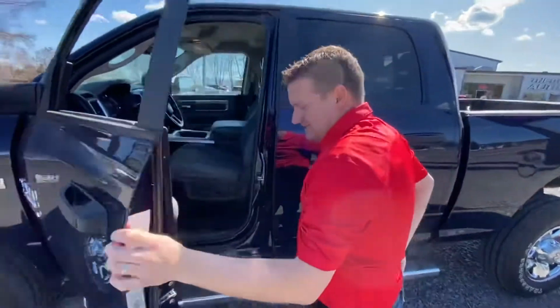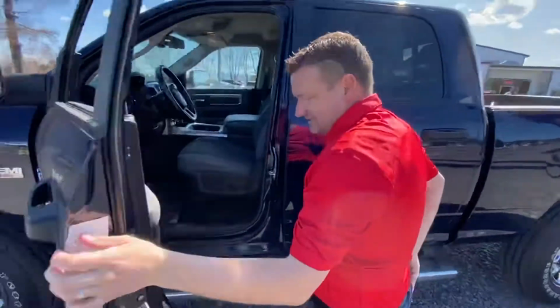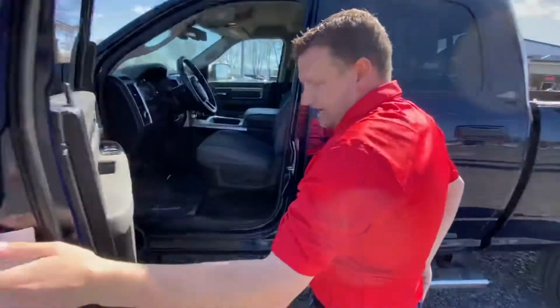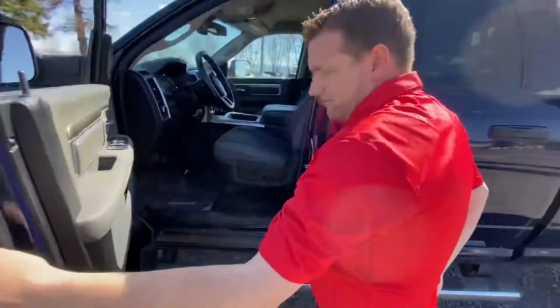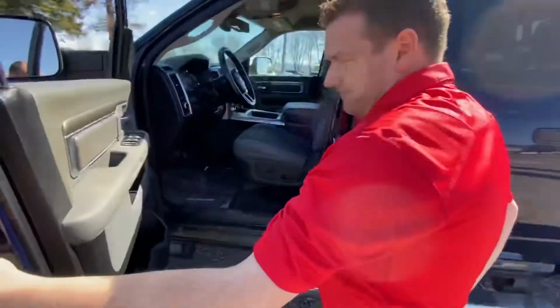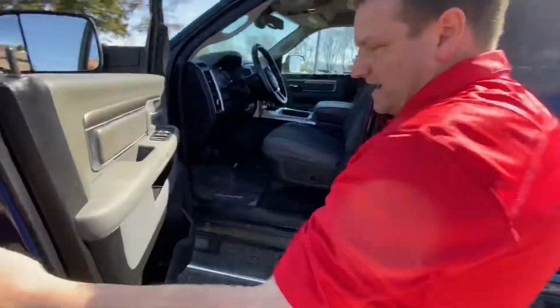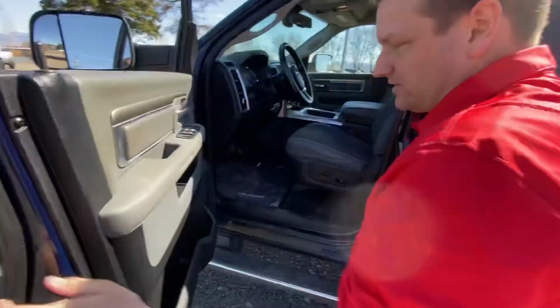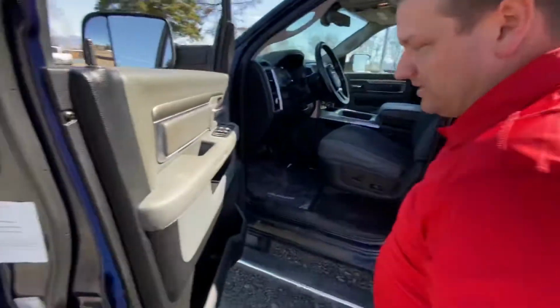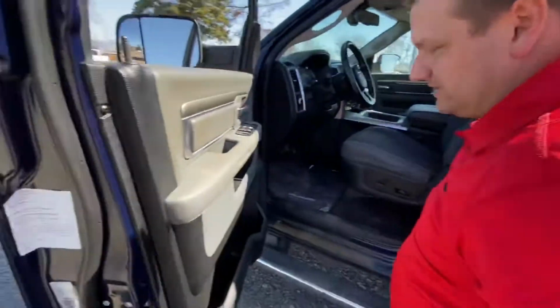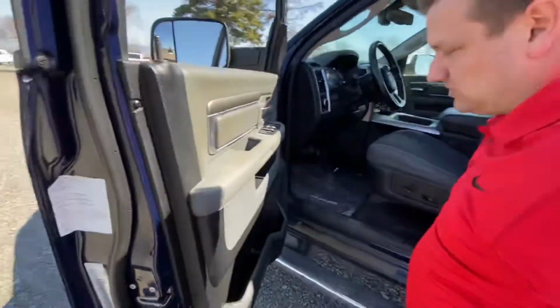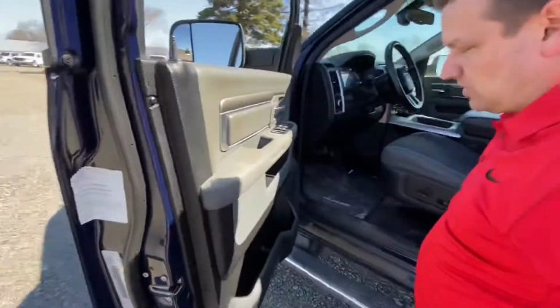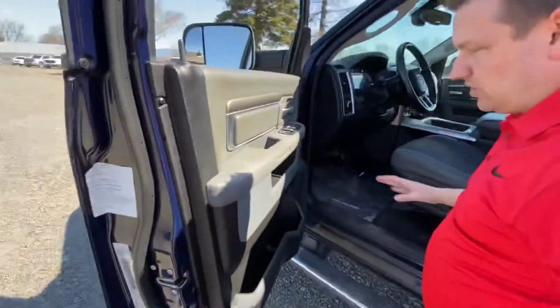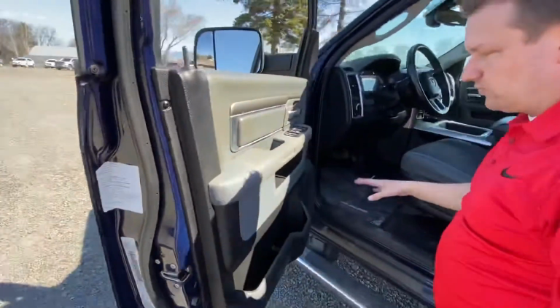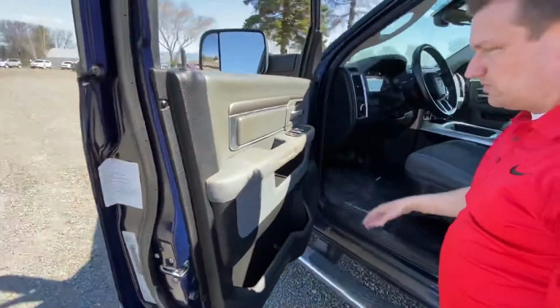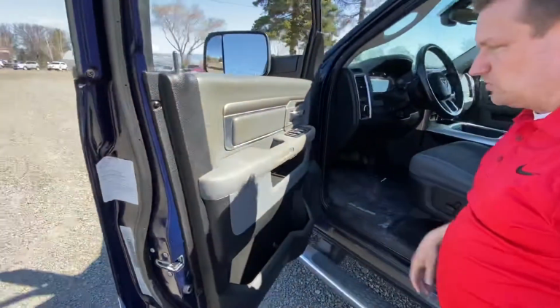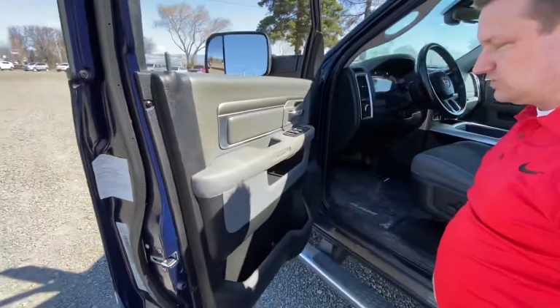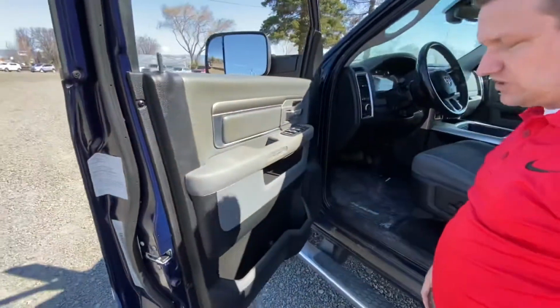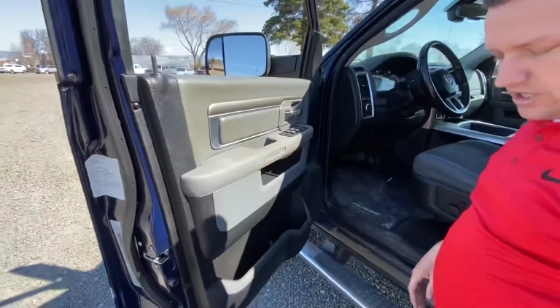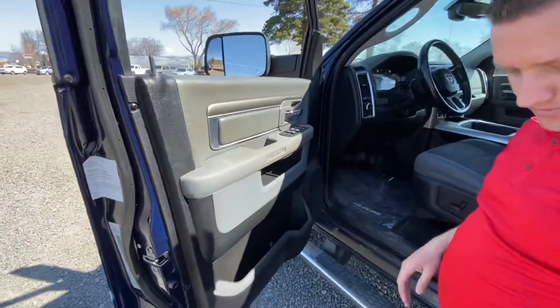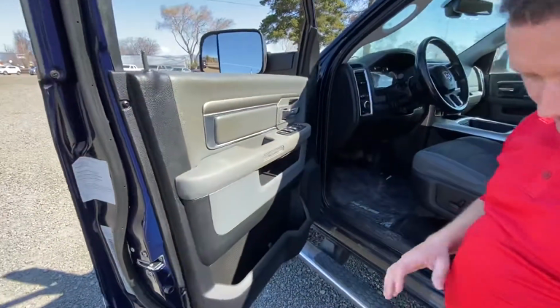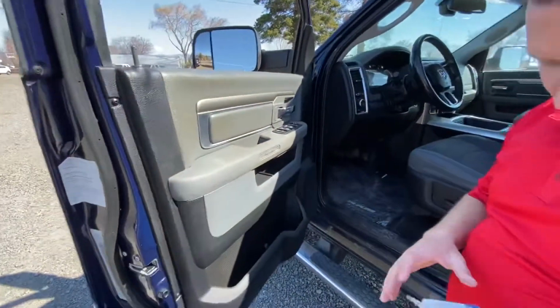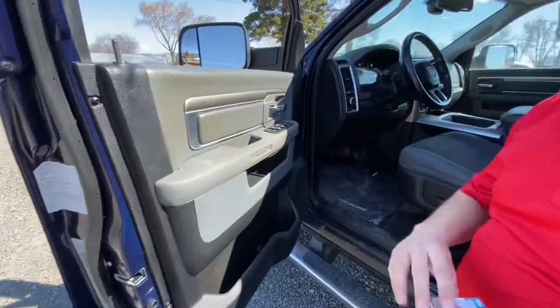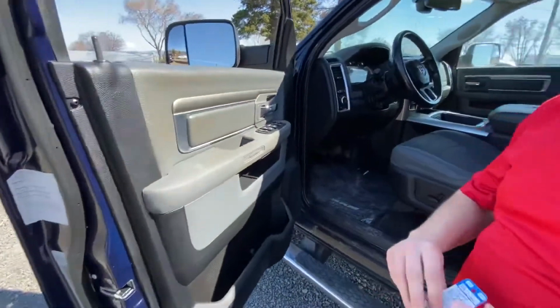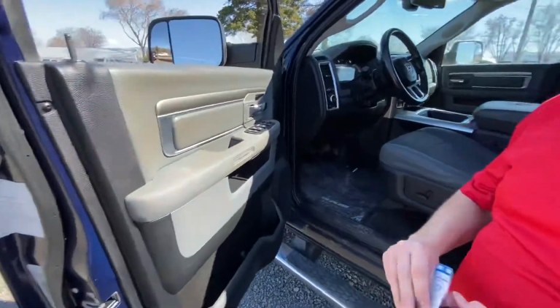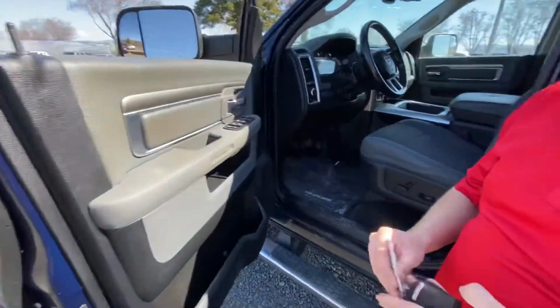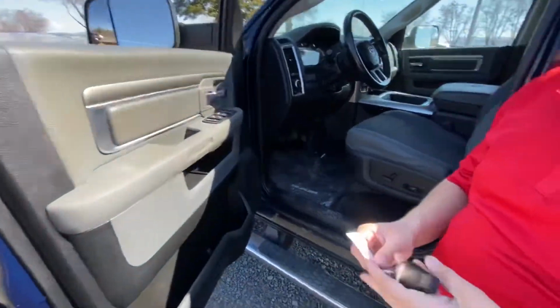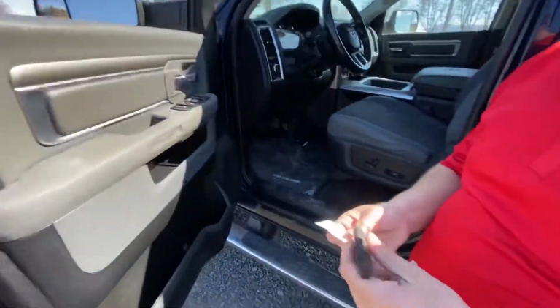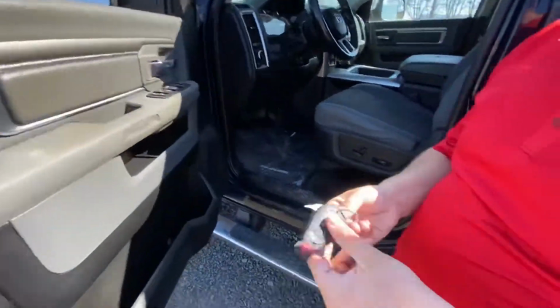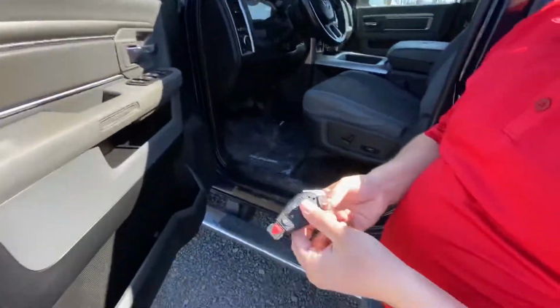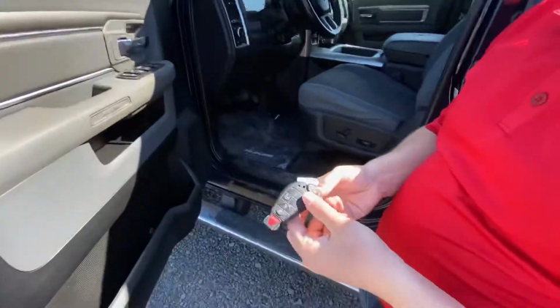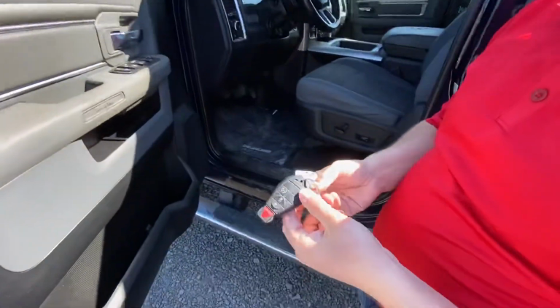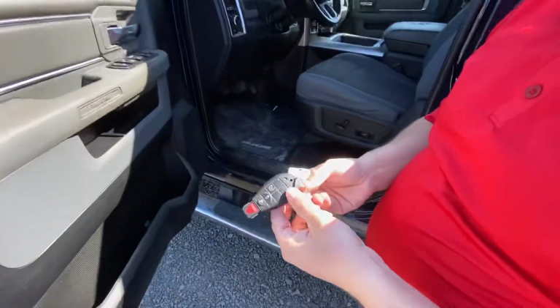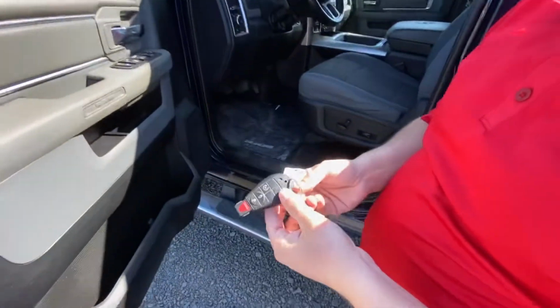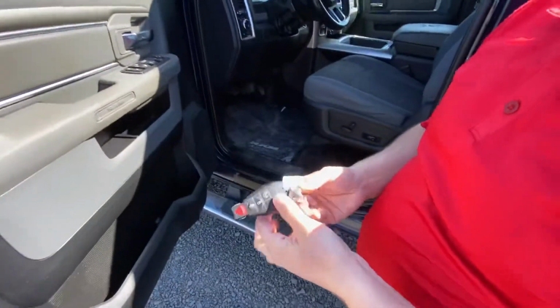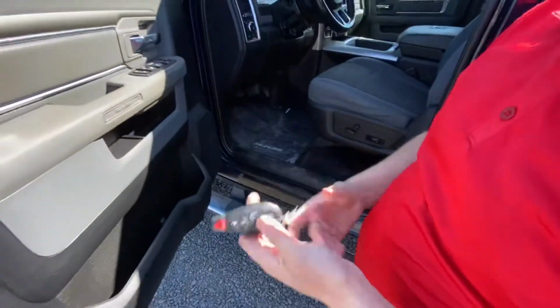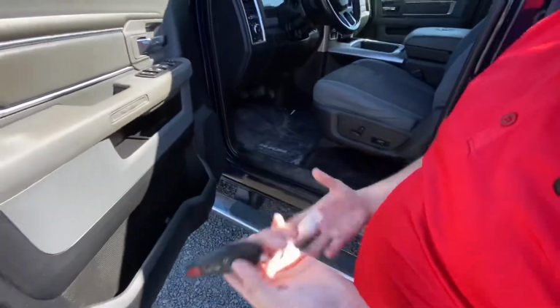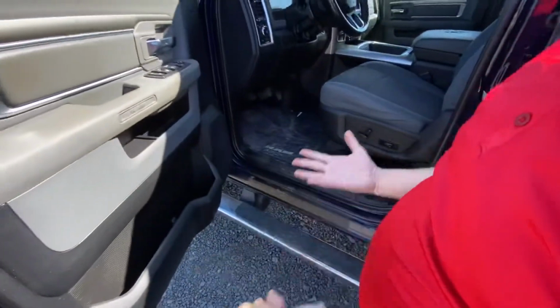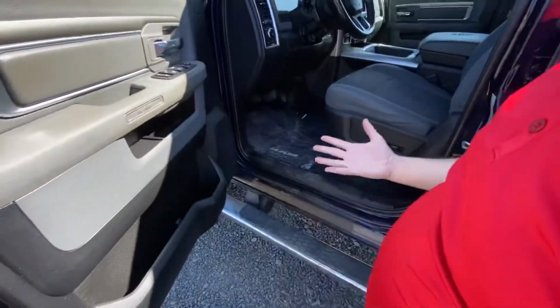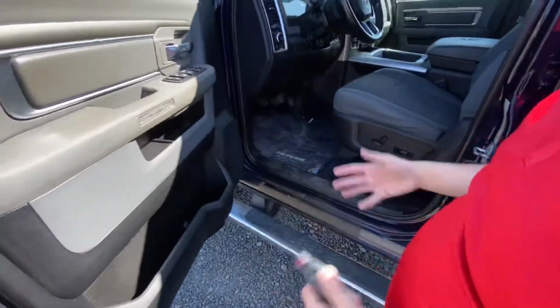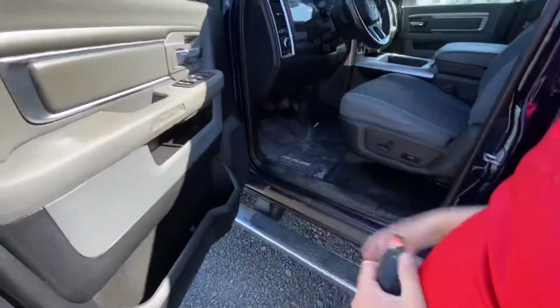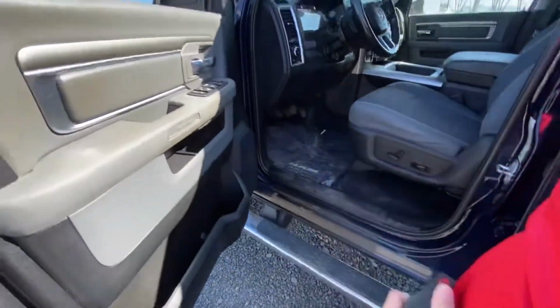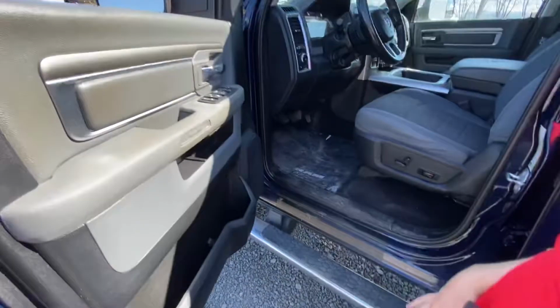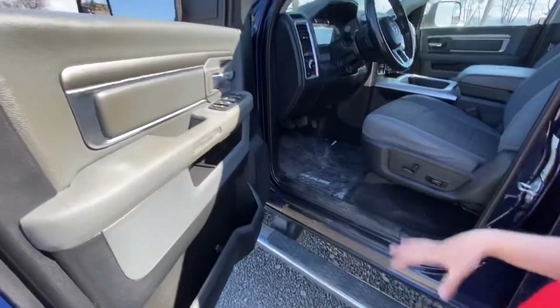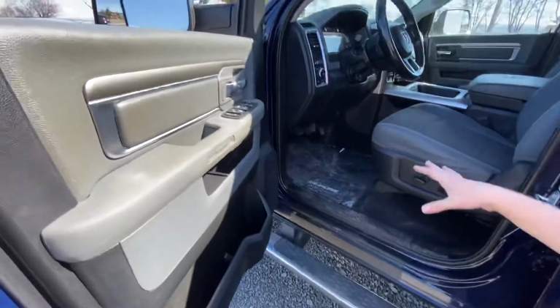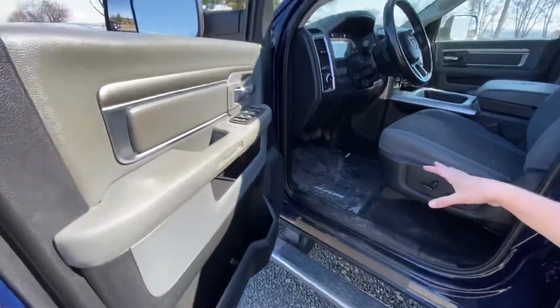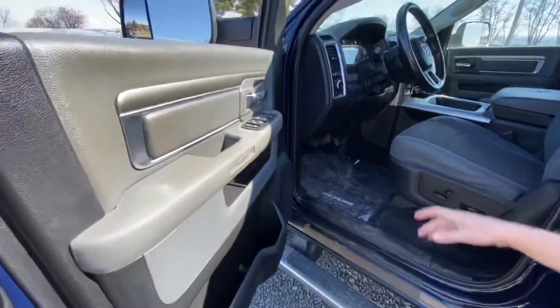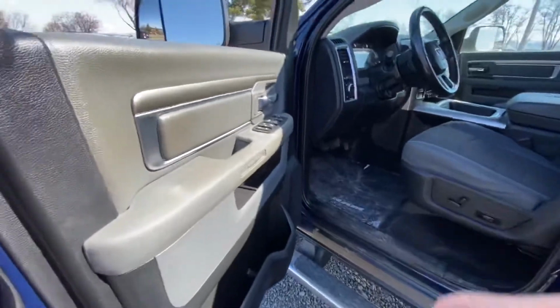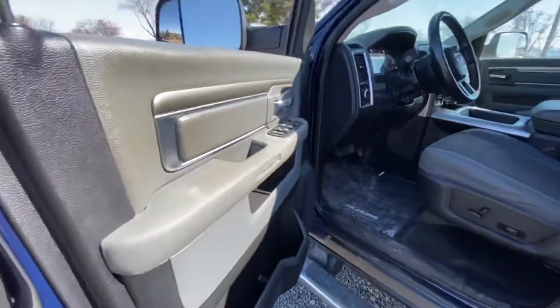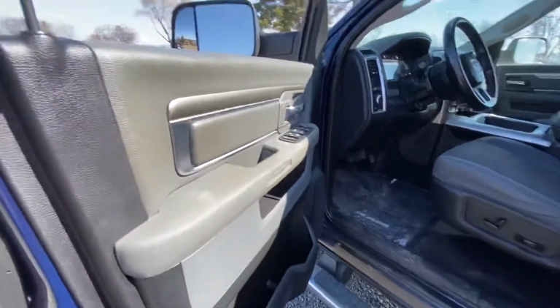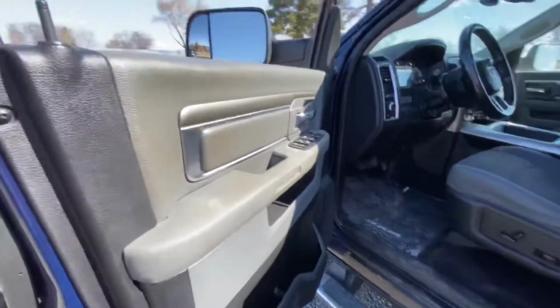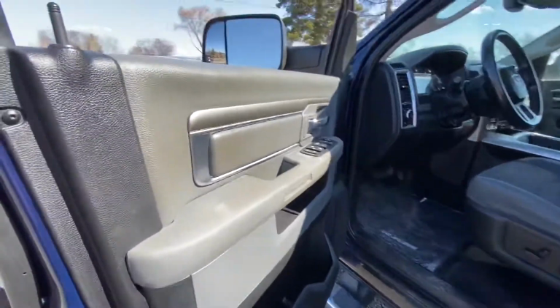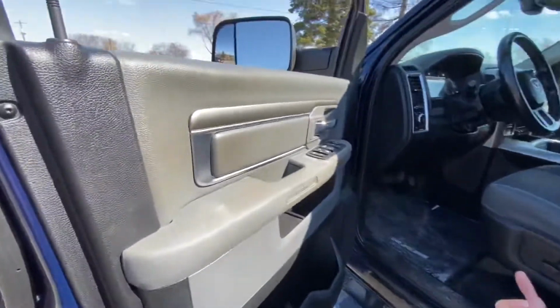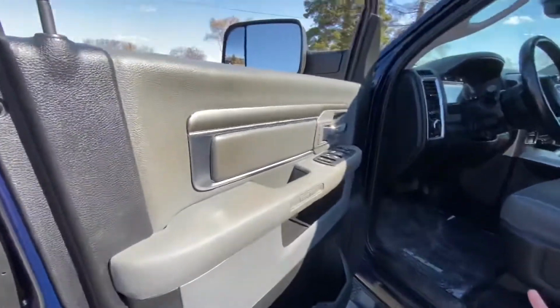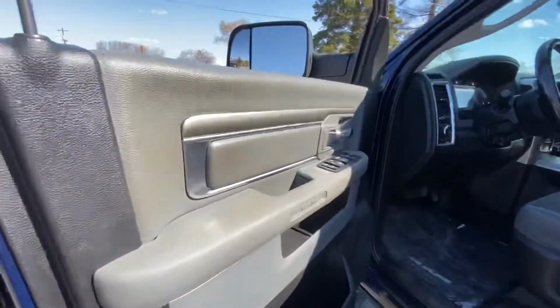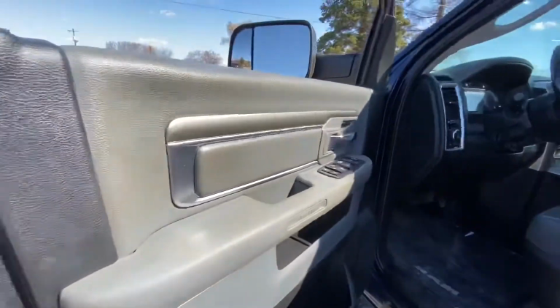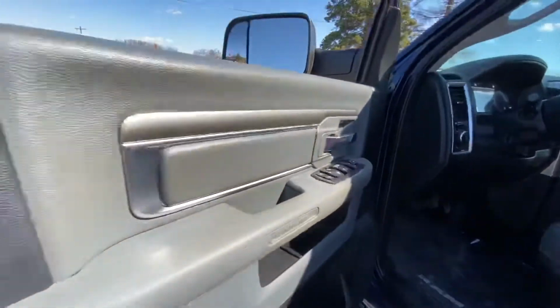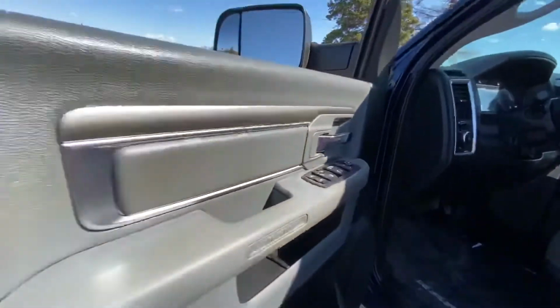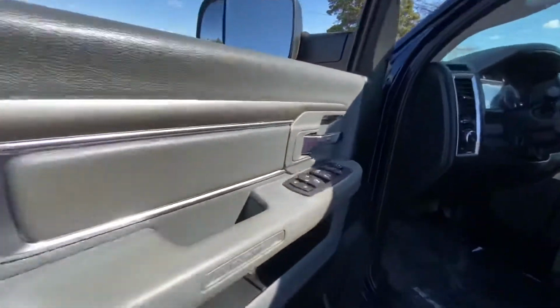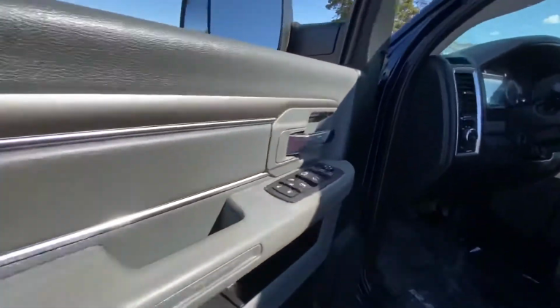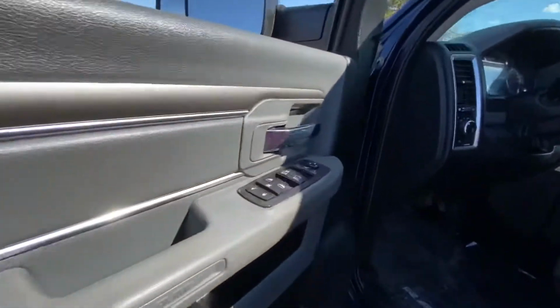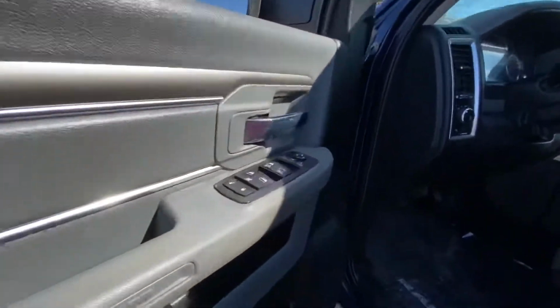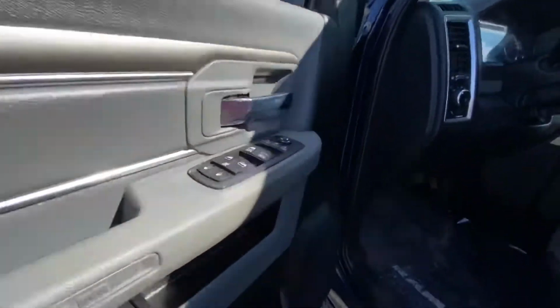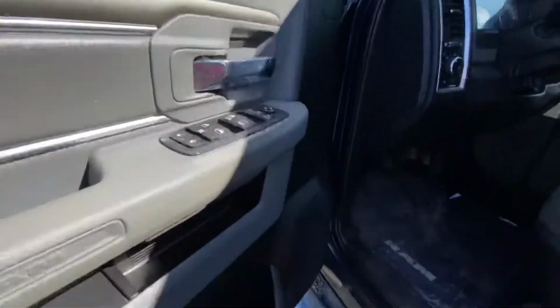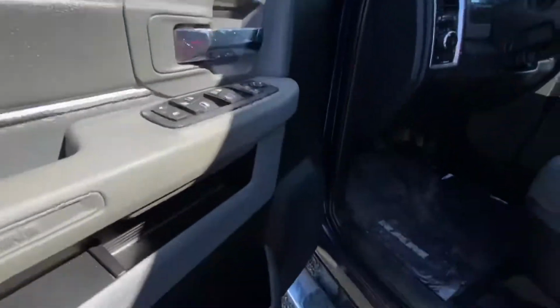This has got factory installed remote start right on the key fob — very, very nice feature. It's going to warm it up in the wintertime and start cooling it off in the summer.